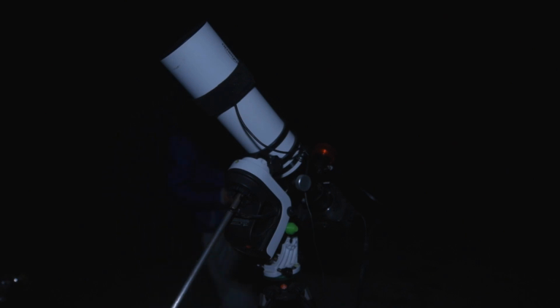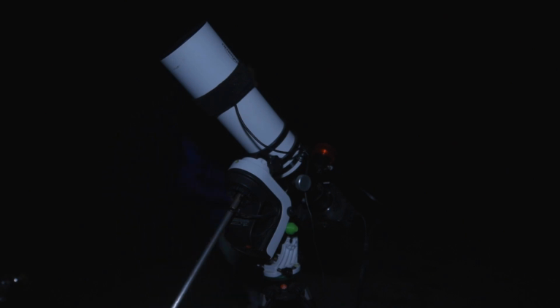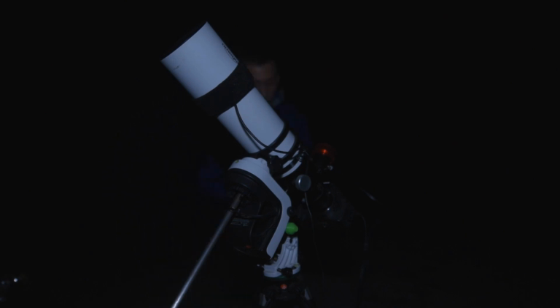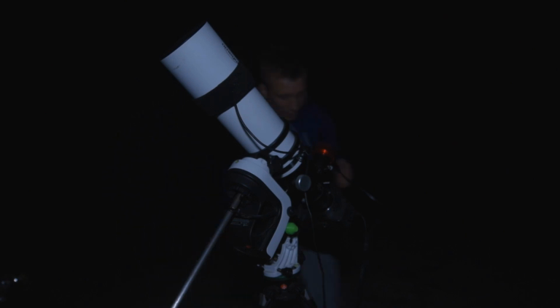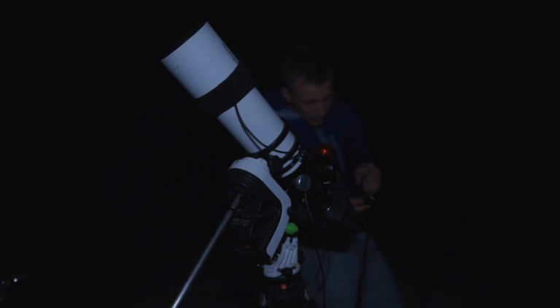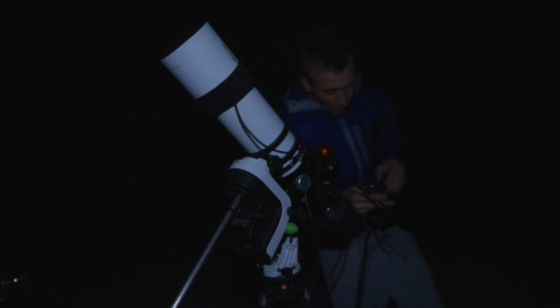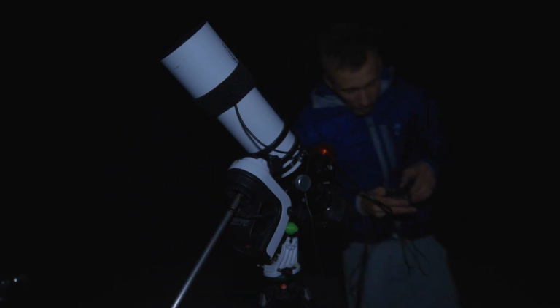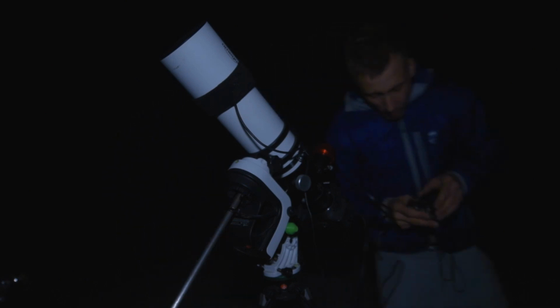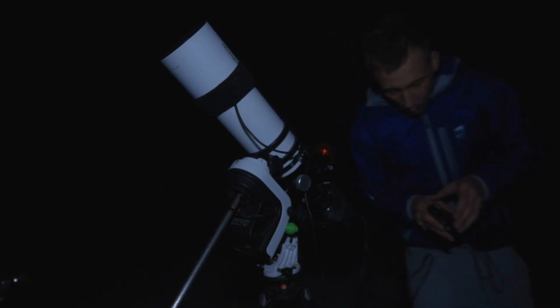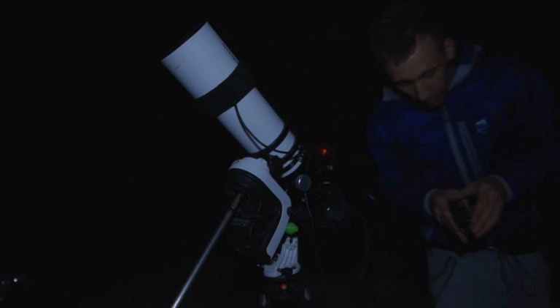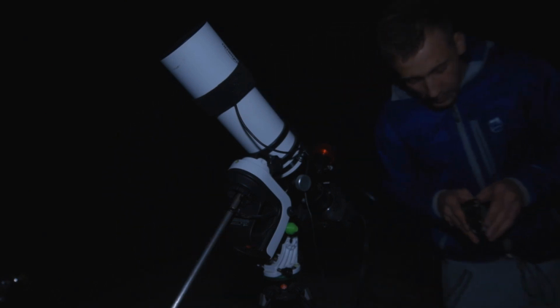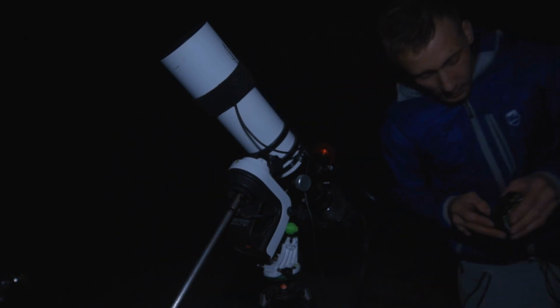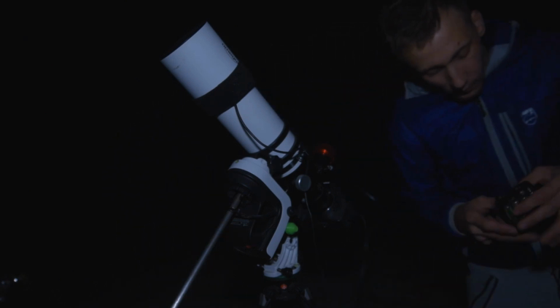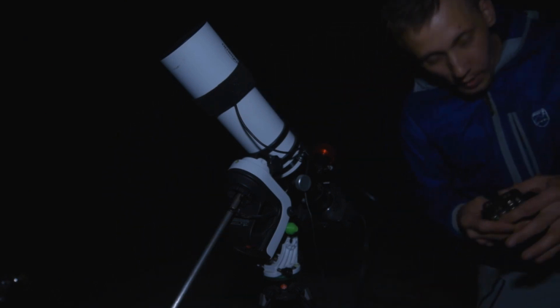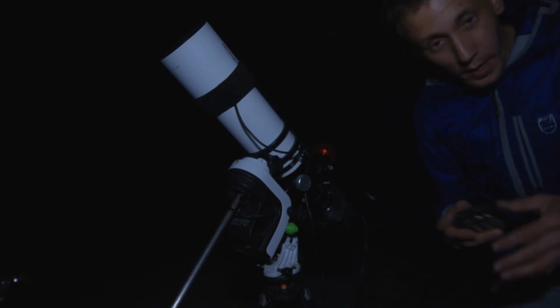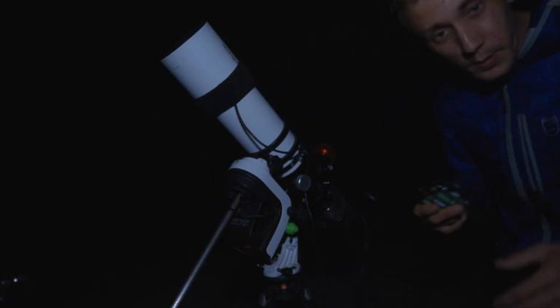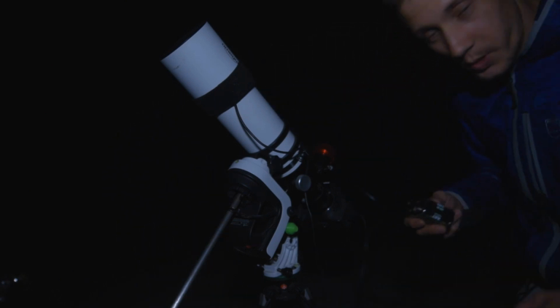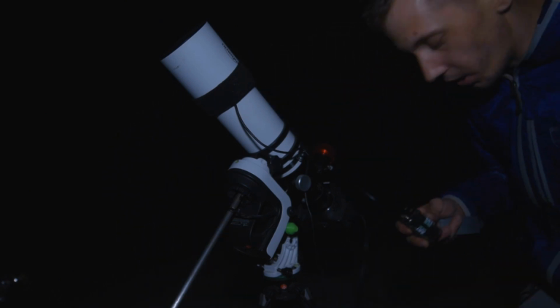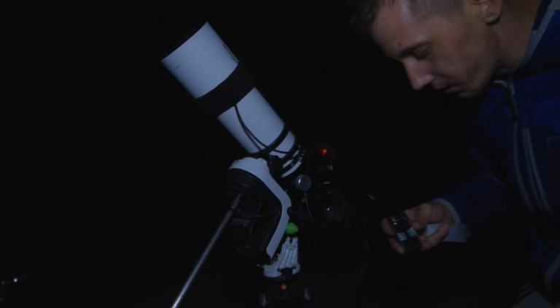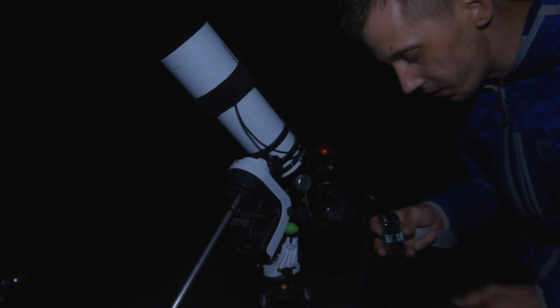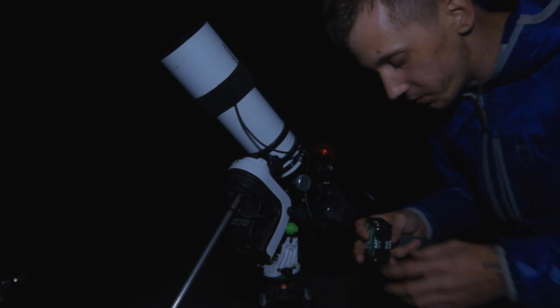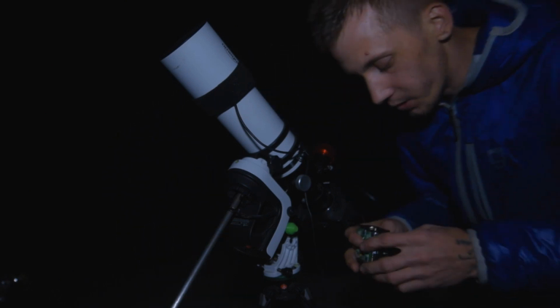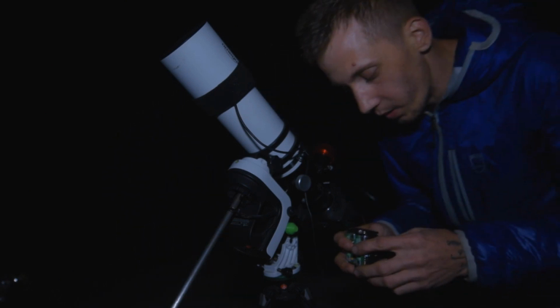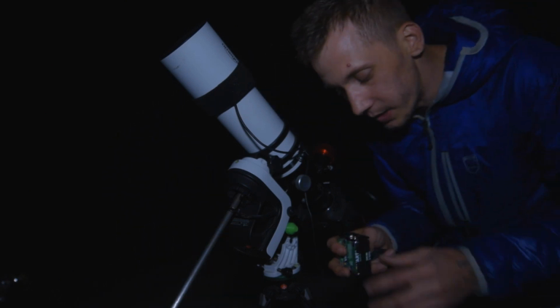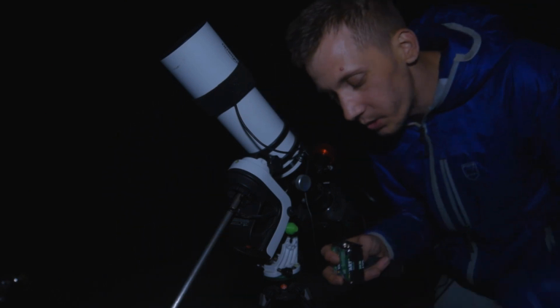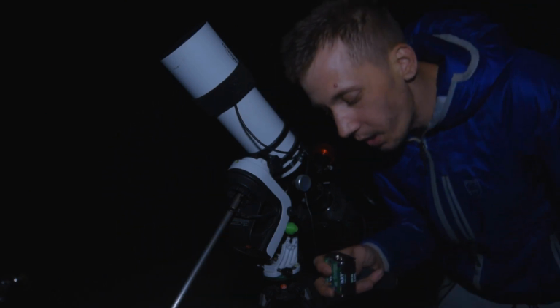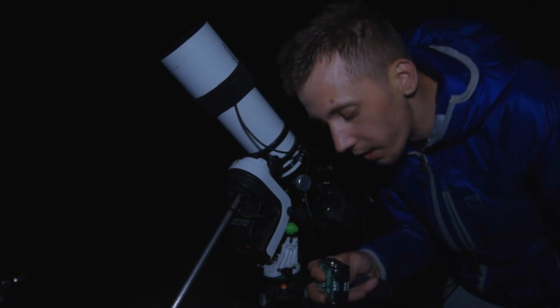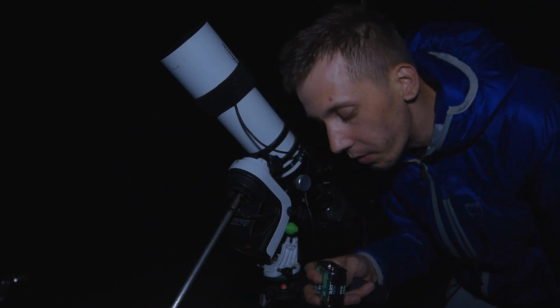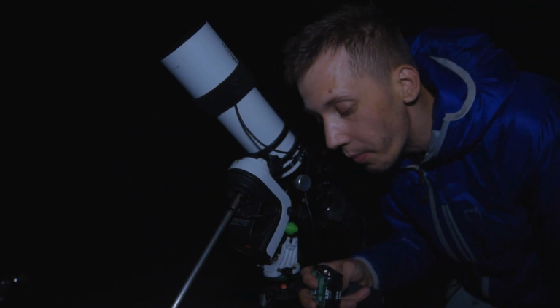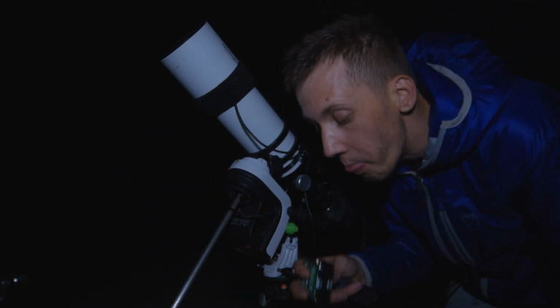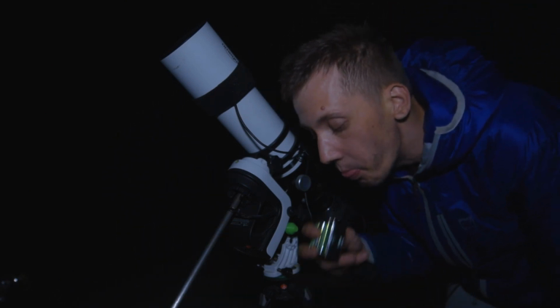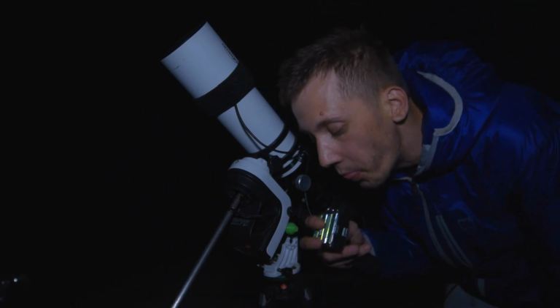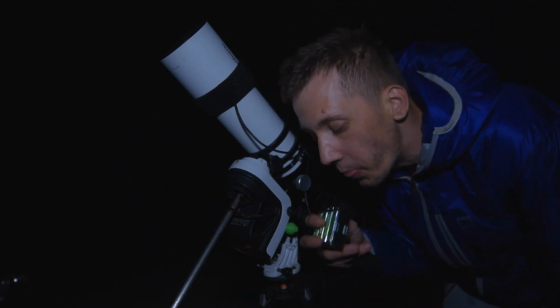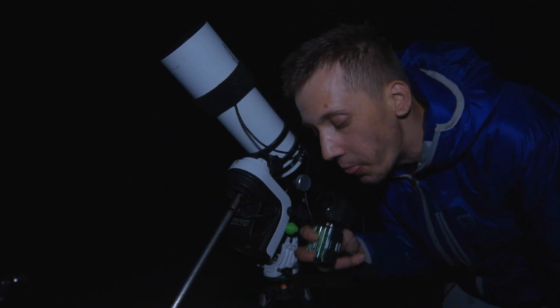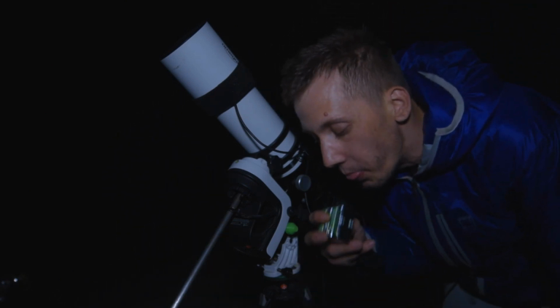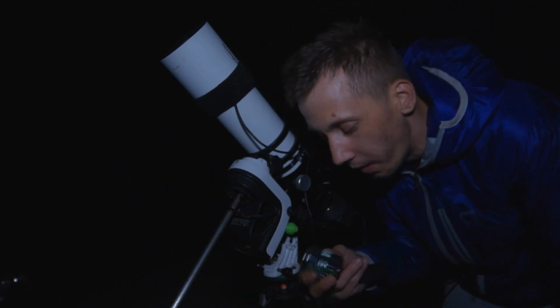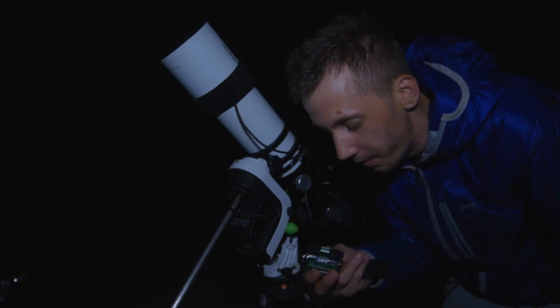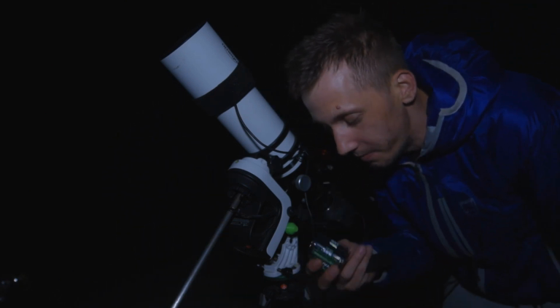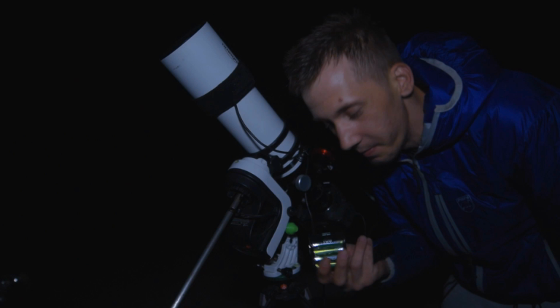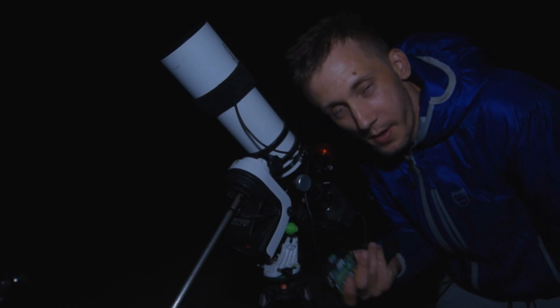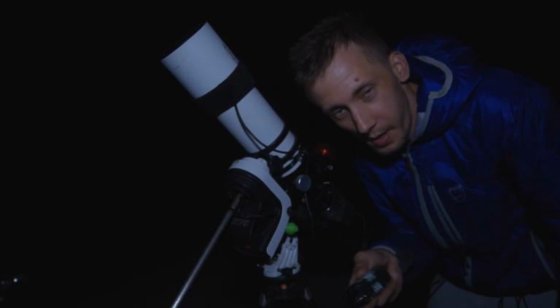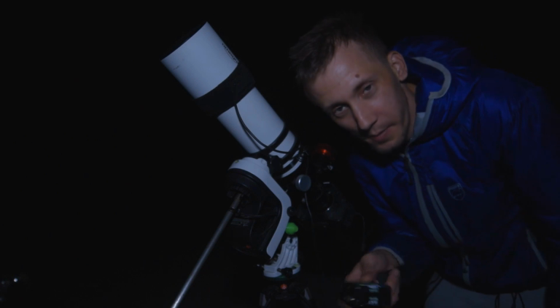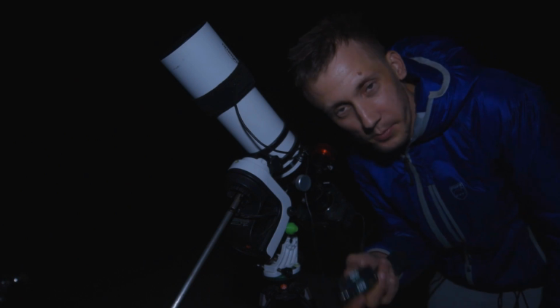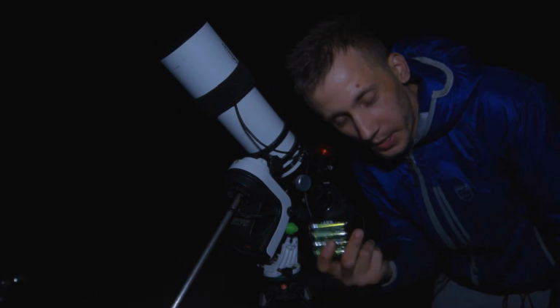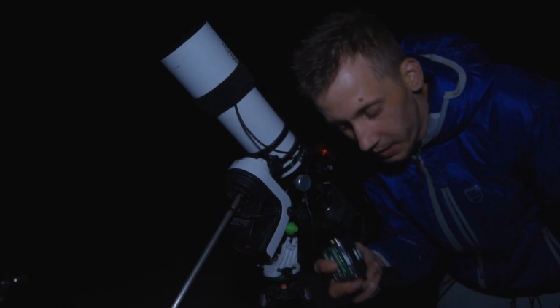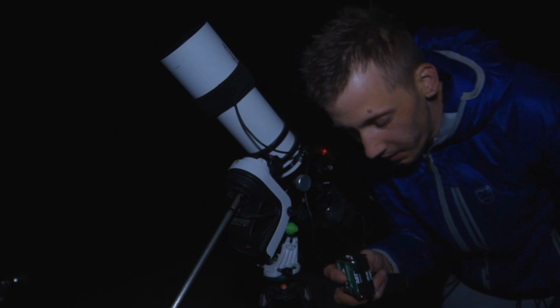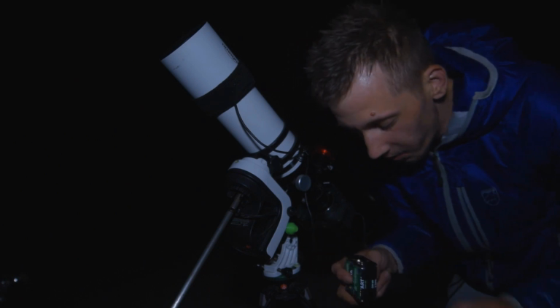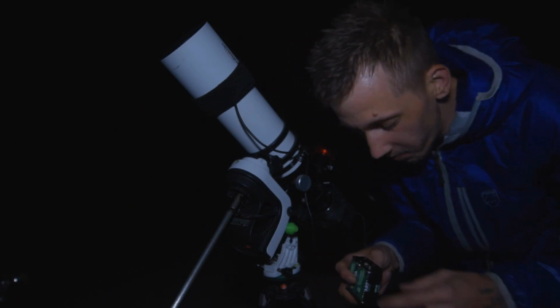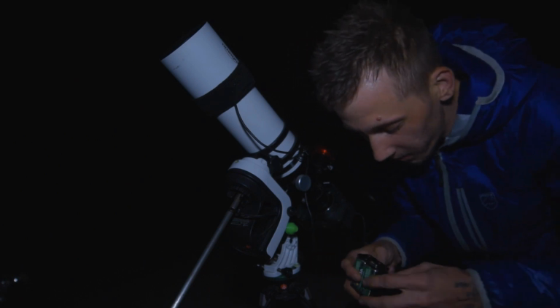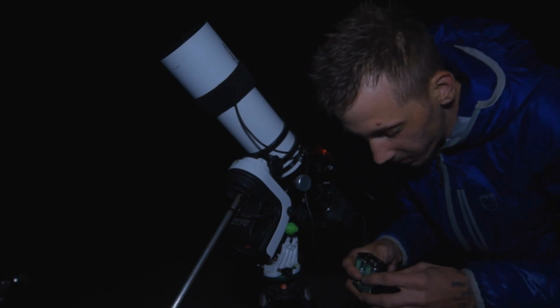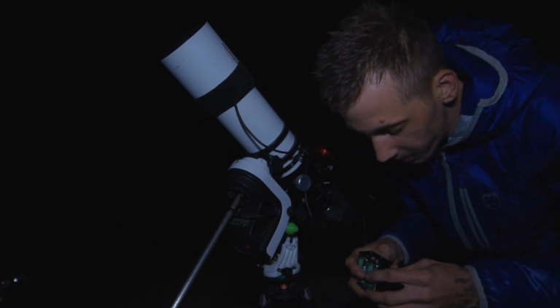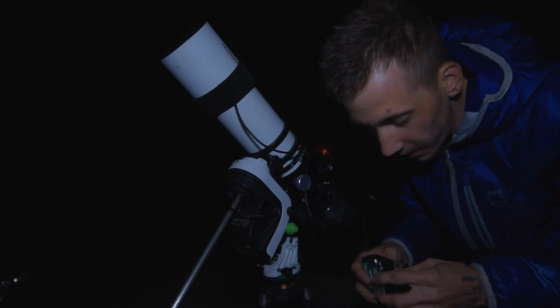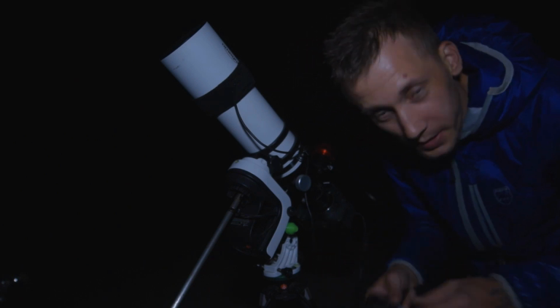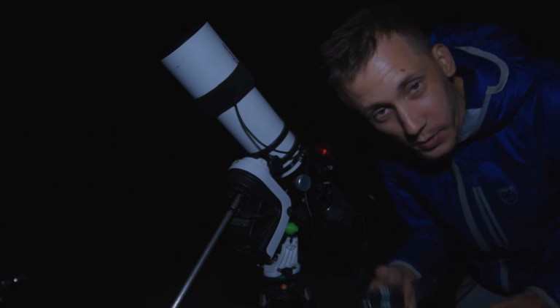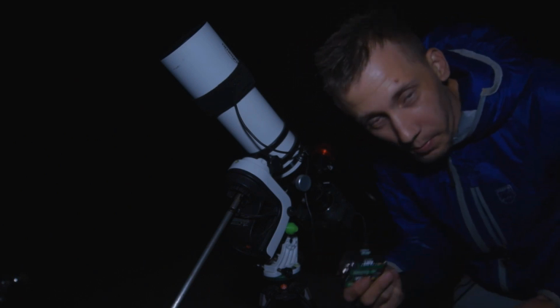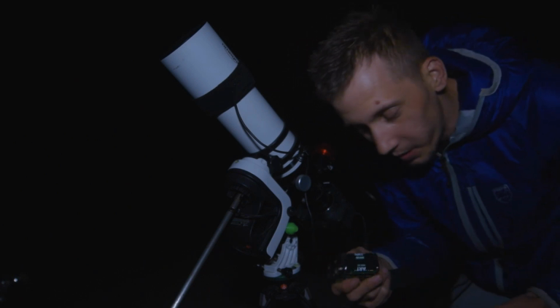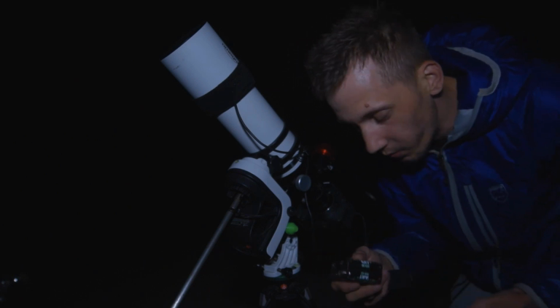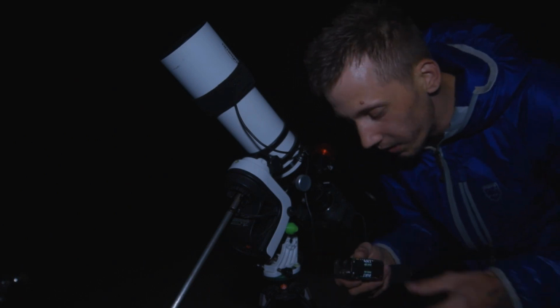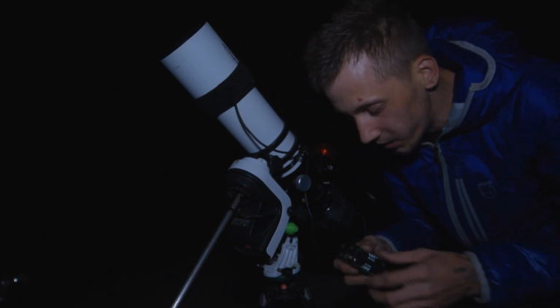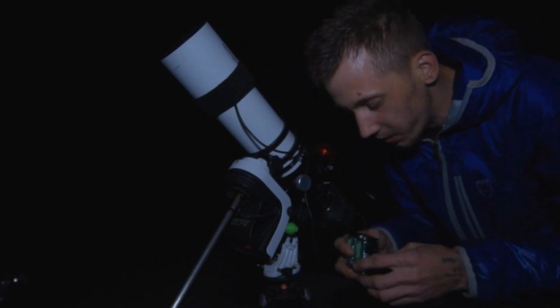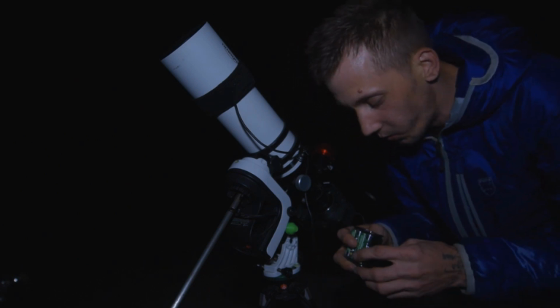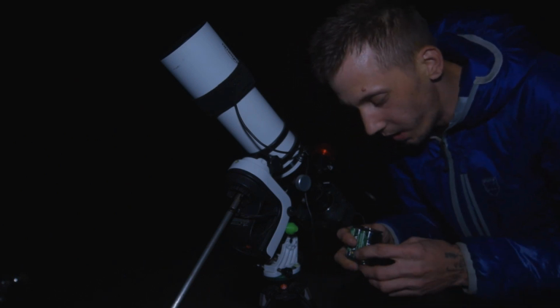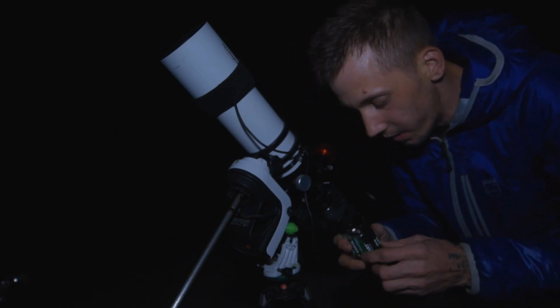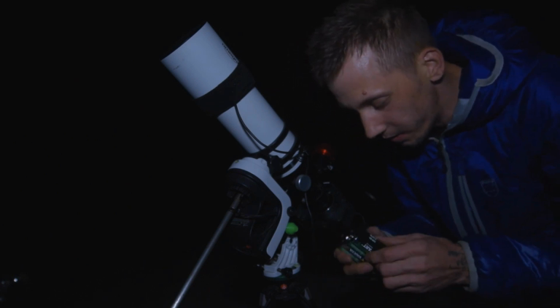I cannot start anything without a battery. I really hope I didn't forget to charge them — let's try it. Just kidding, I'm not that stupid to actually try it.